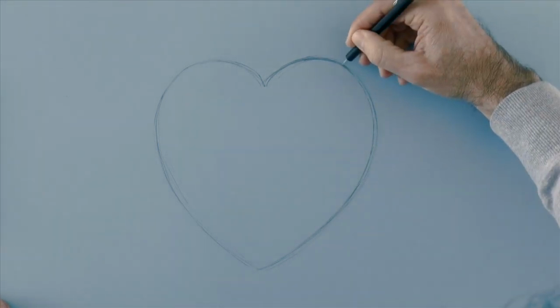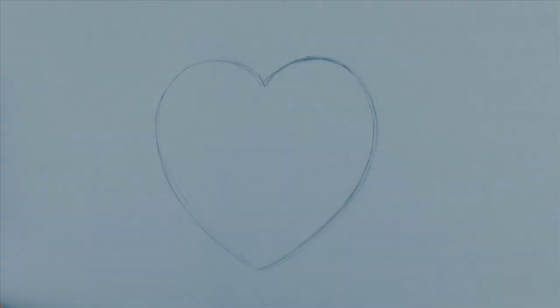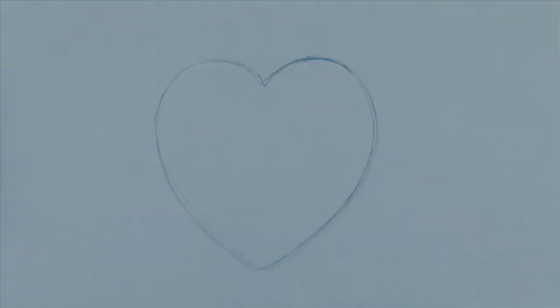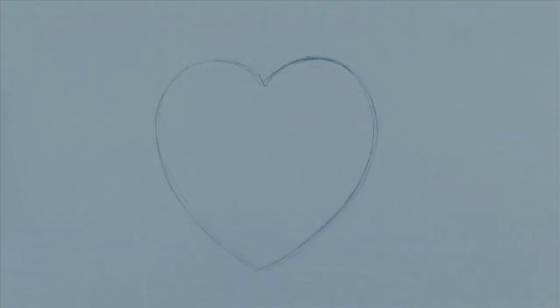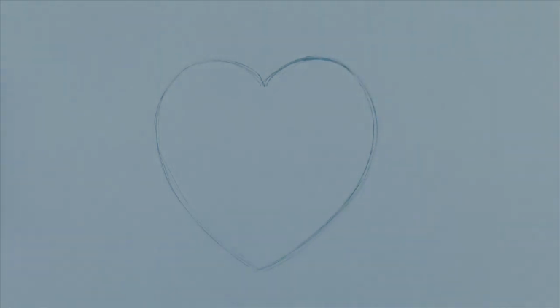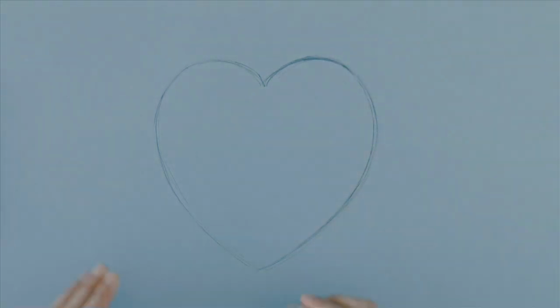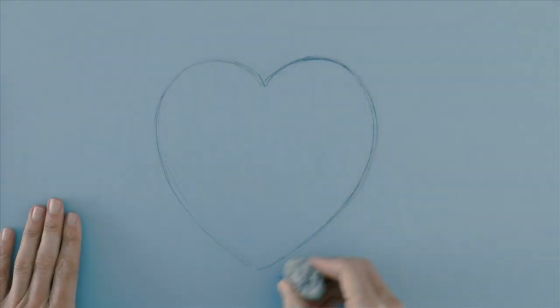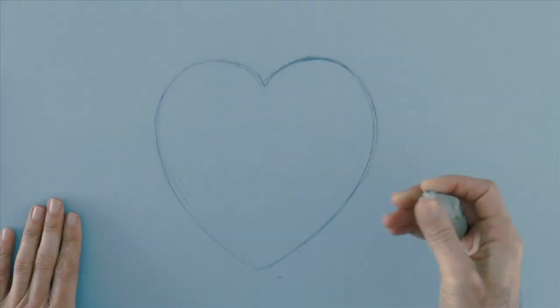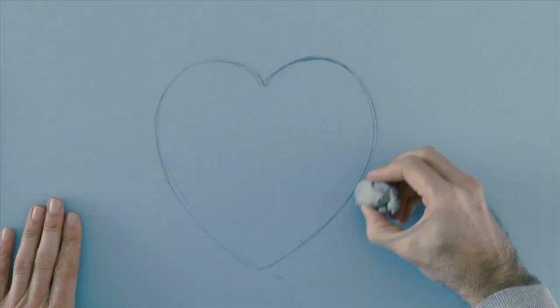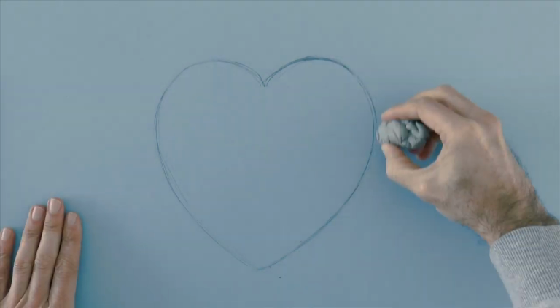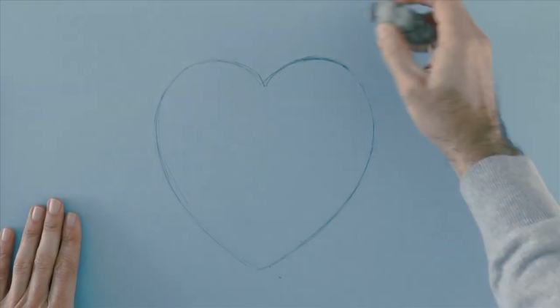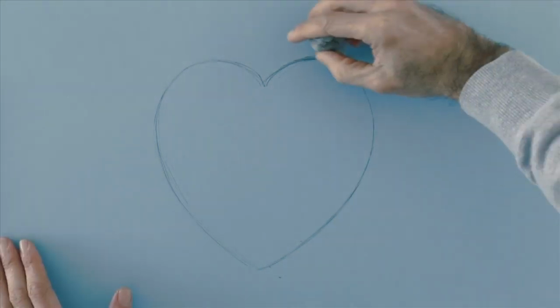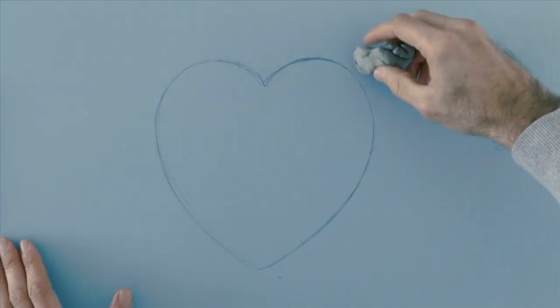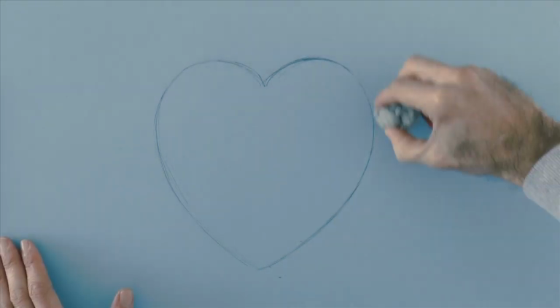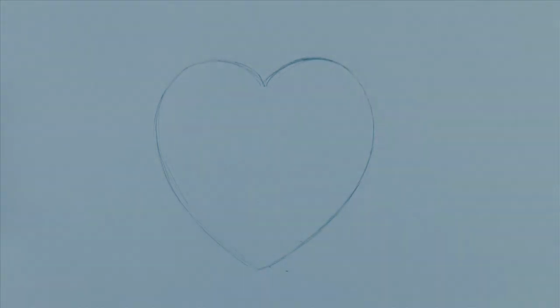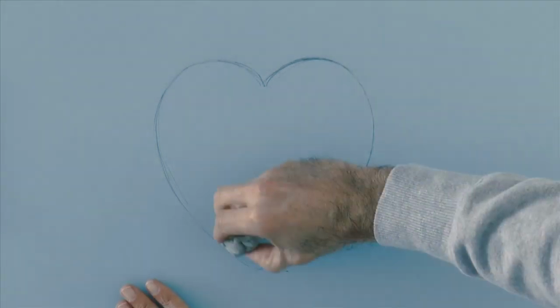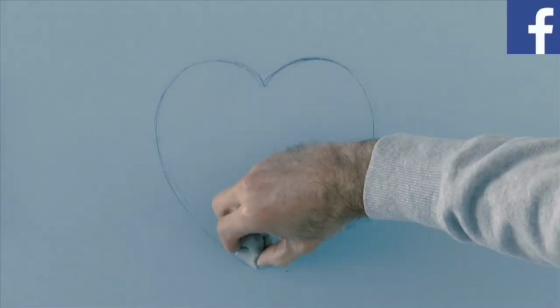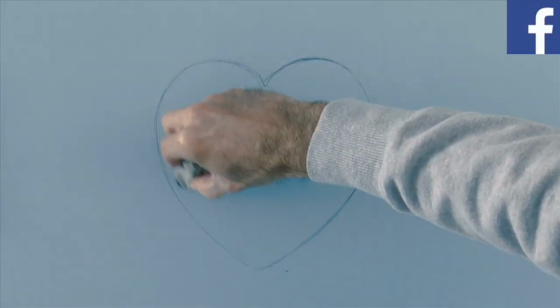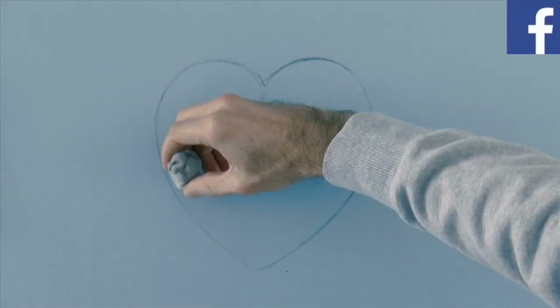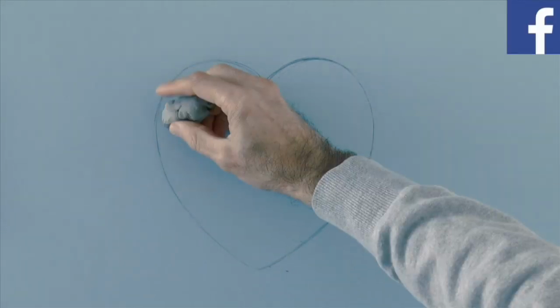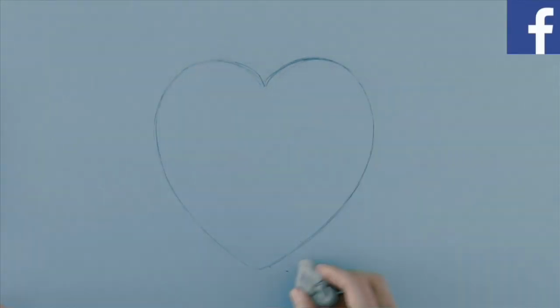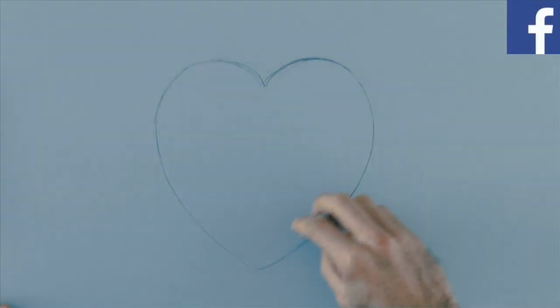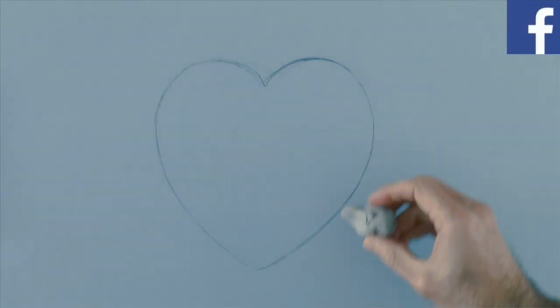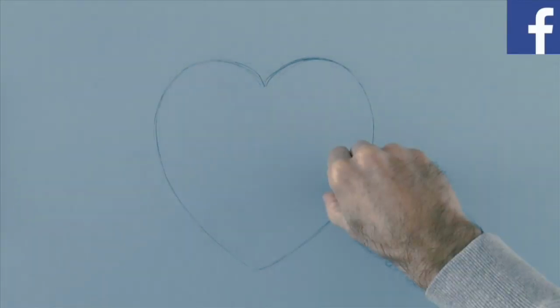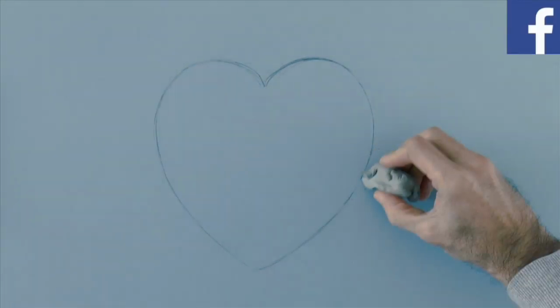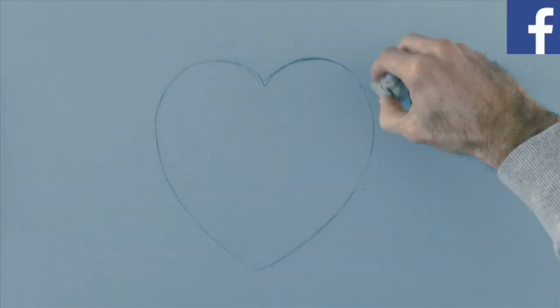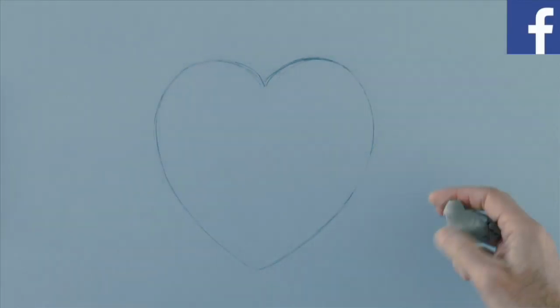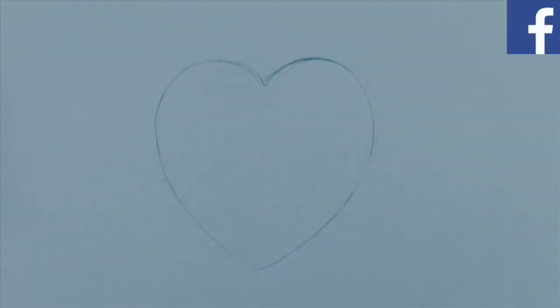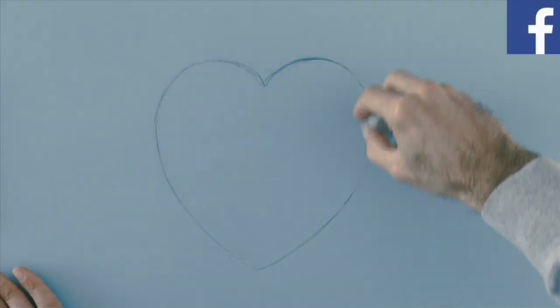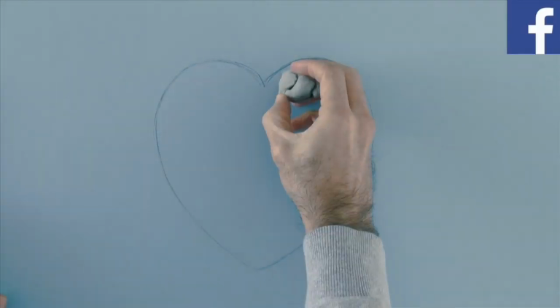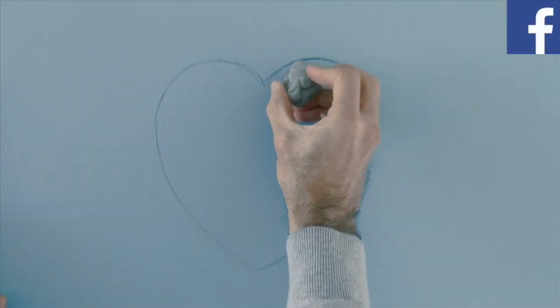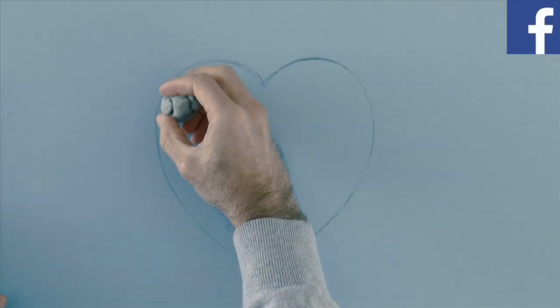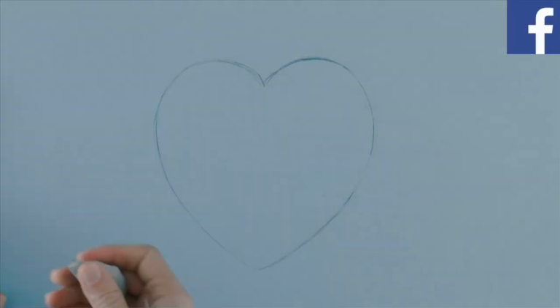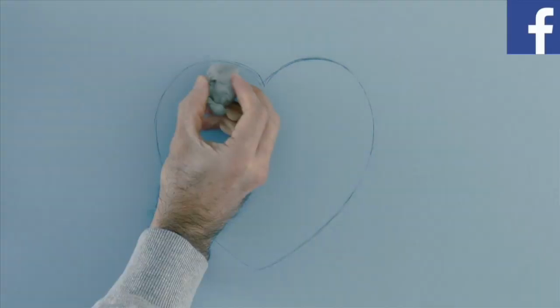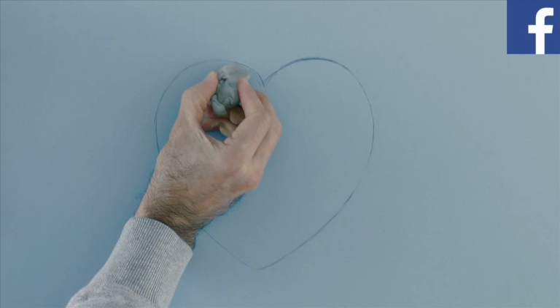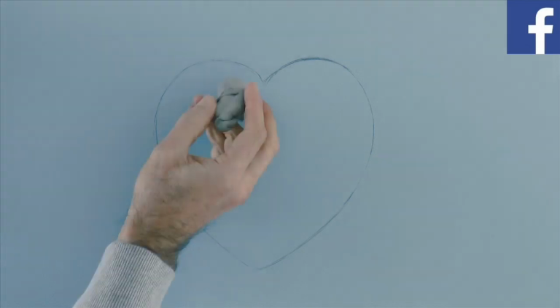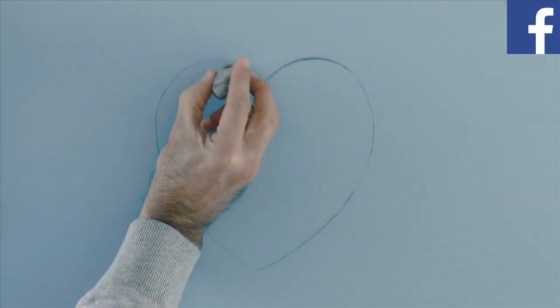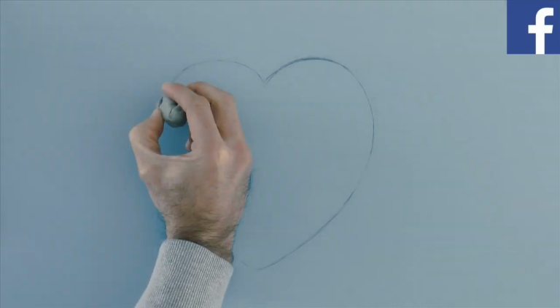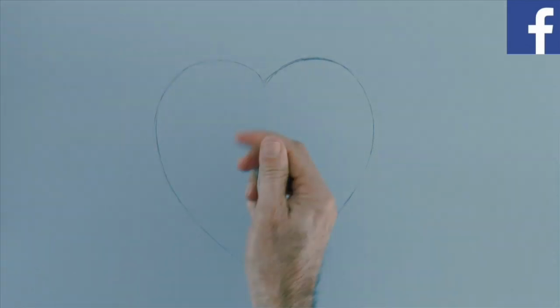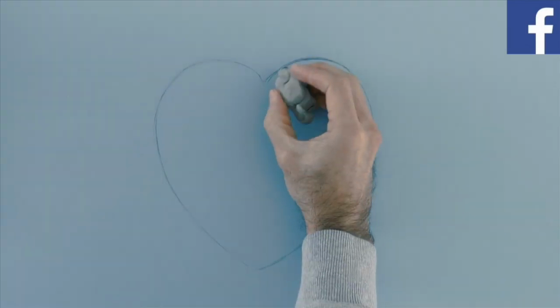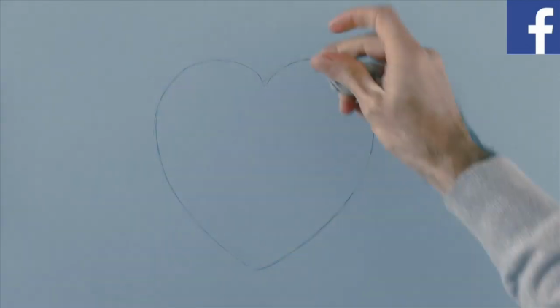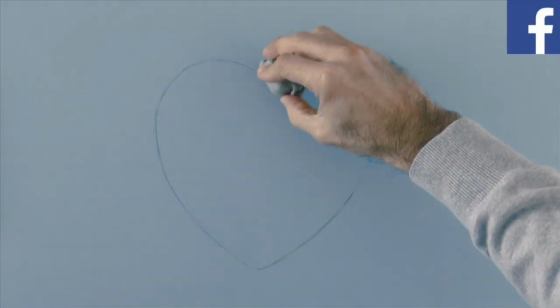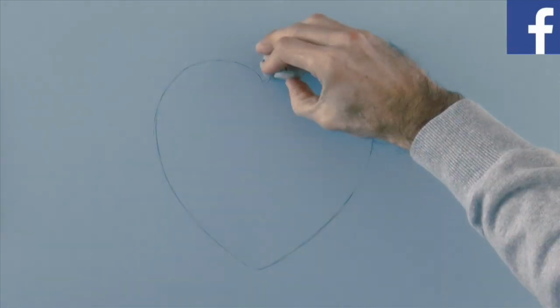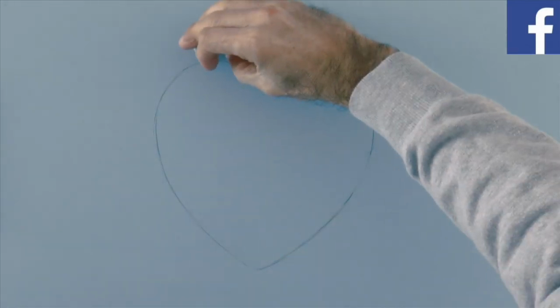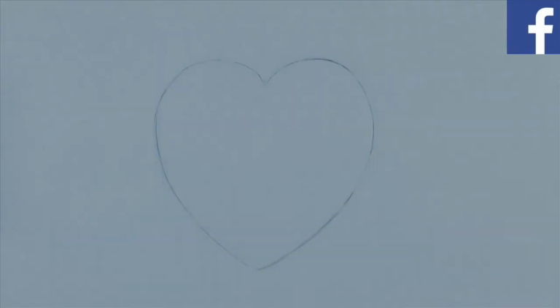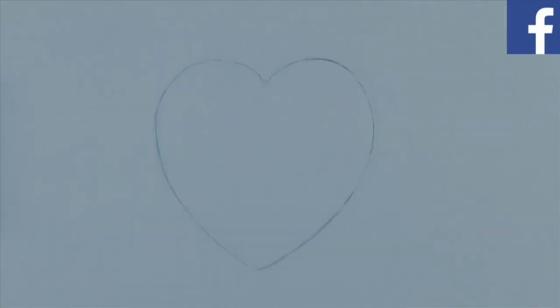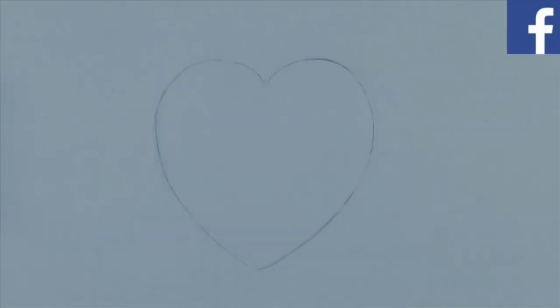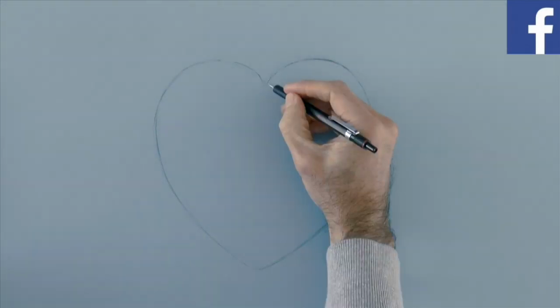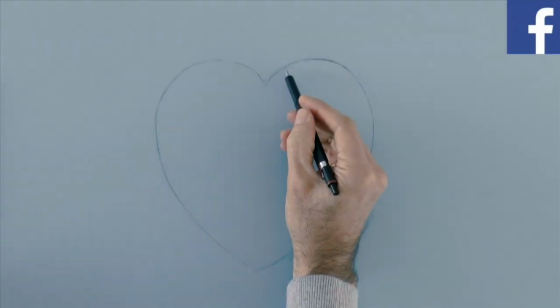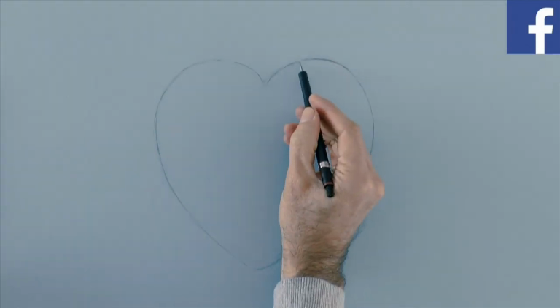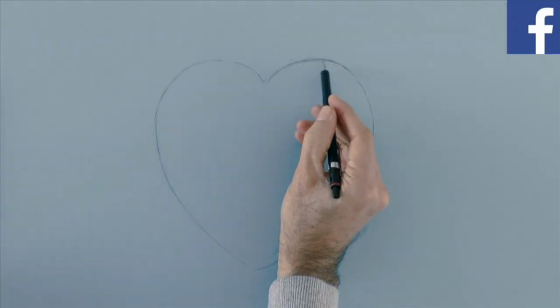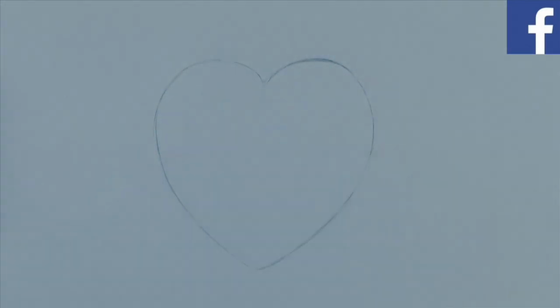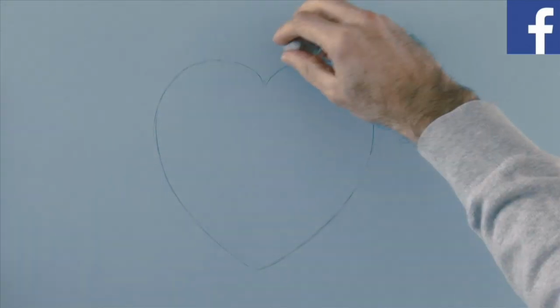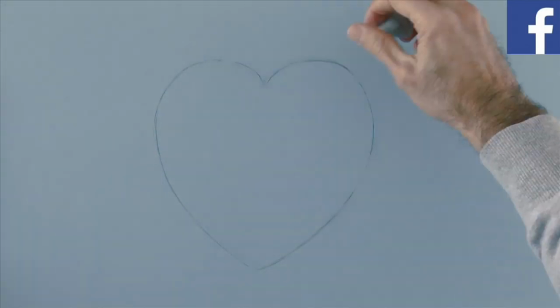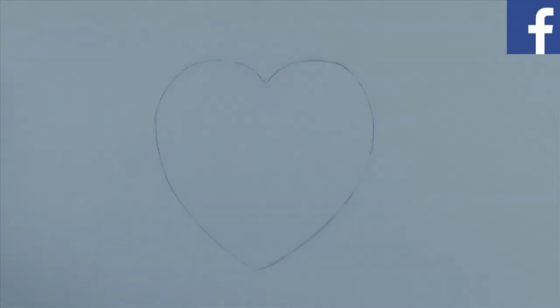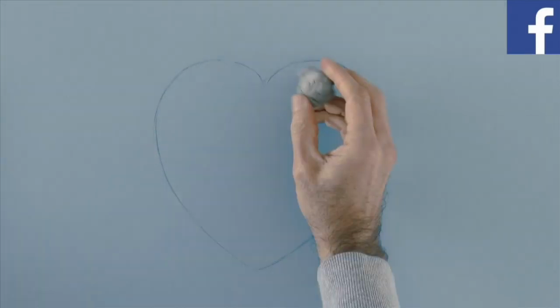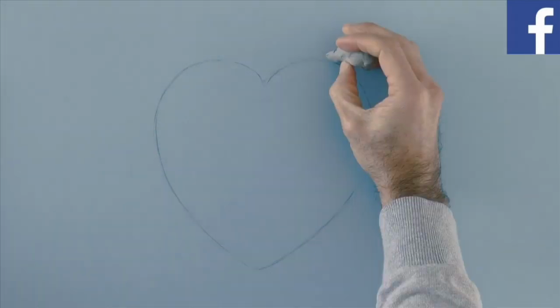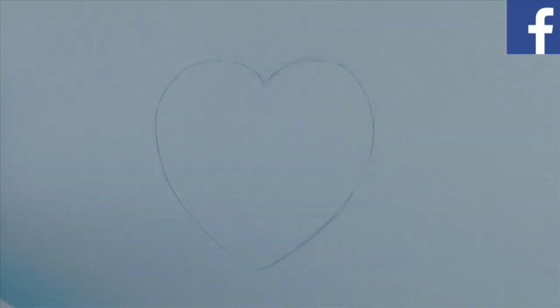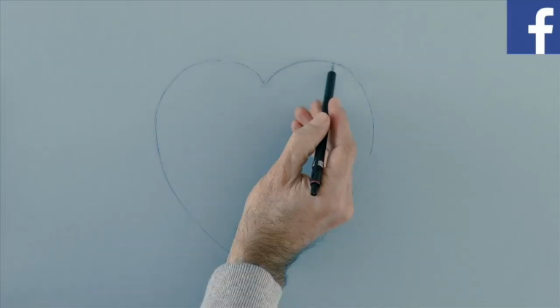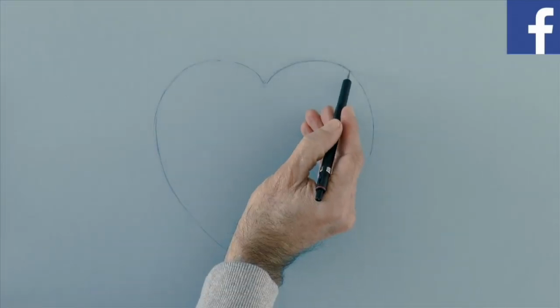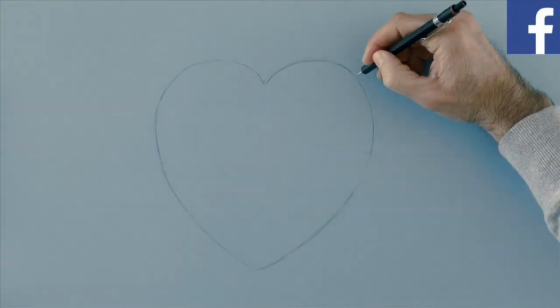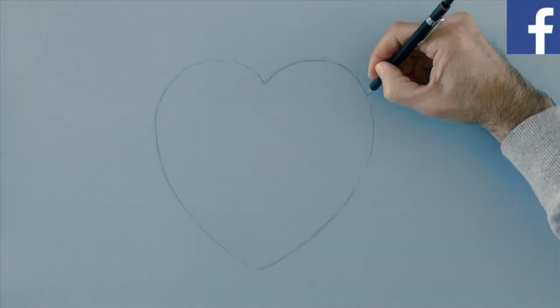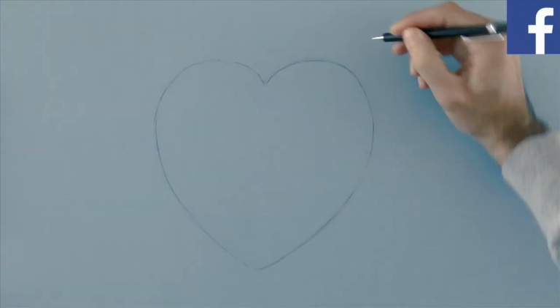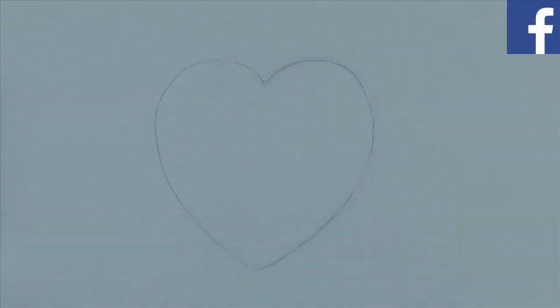By the way, click on the Facebook logo or the link below to follow me and see my paintings and sculptures.